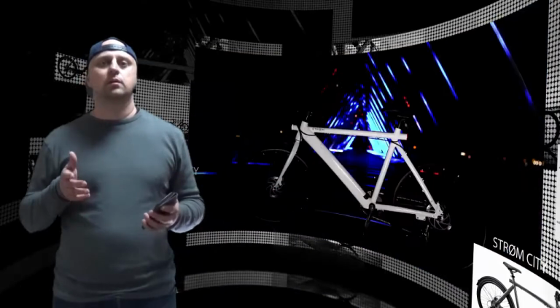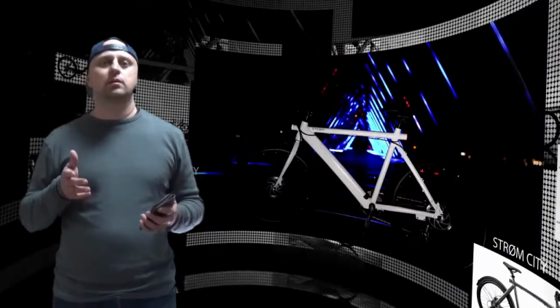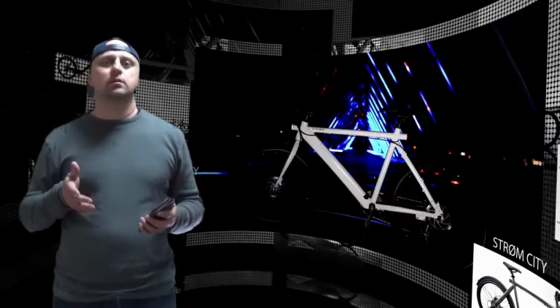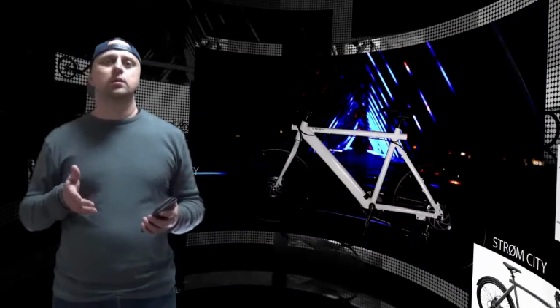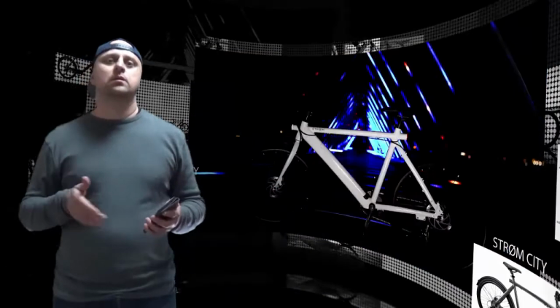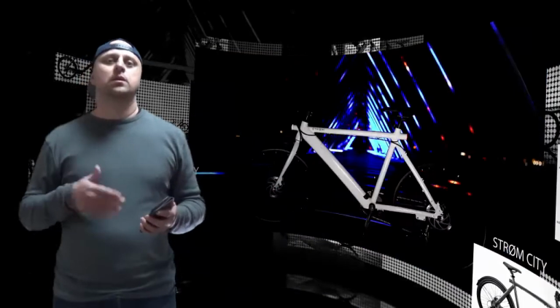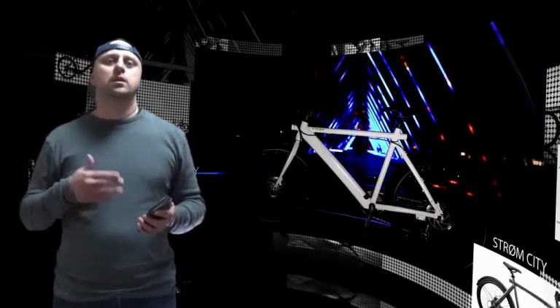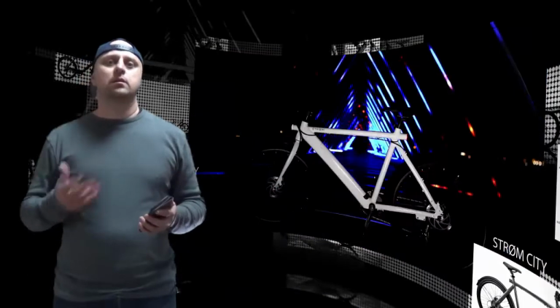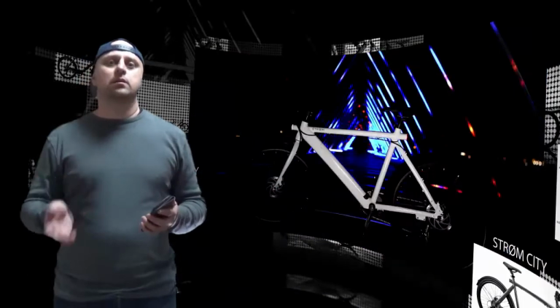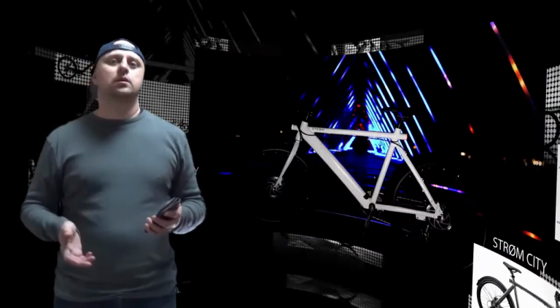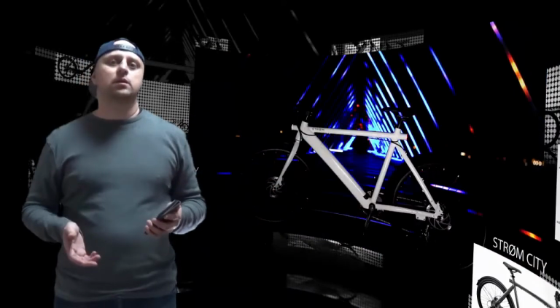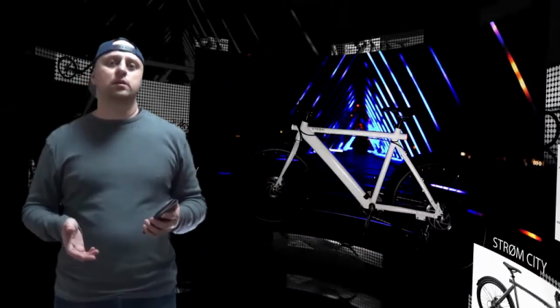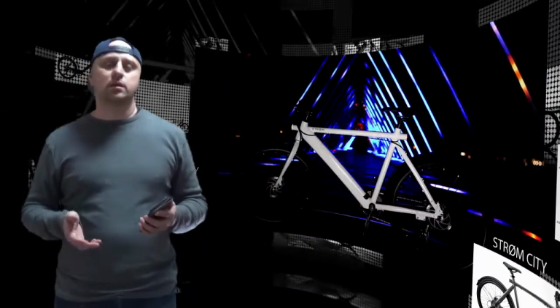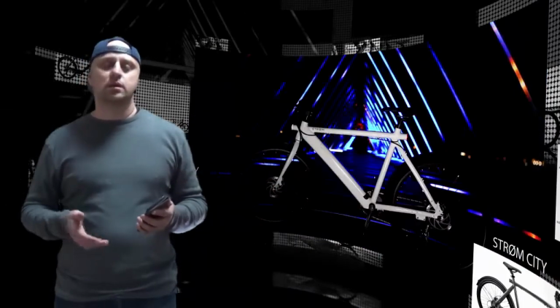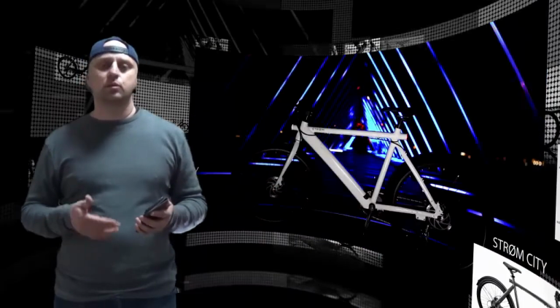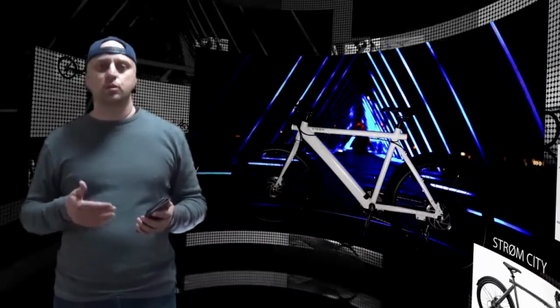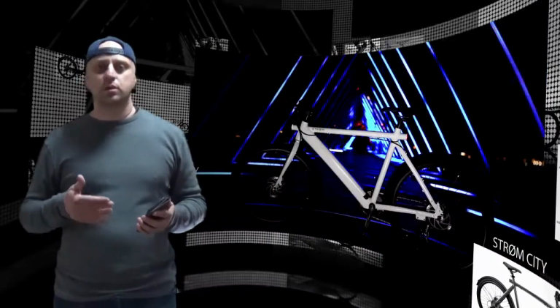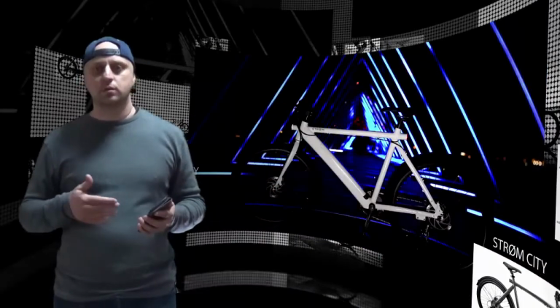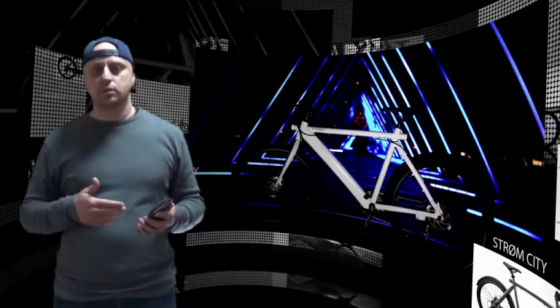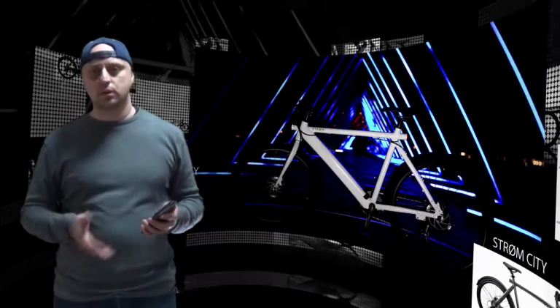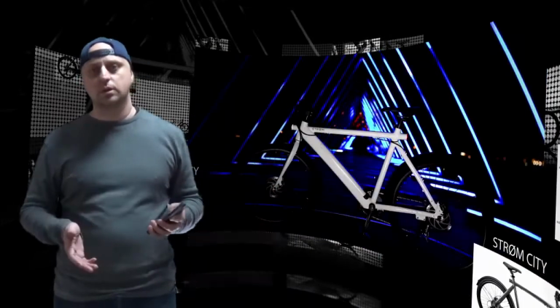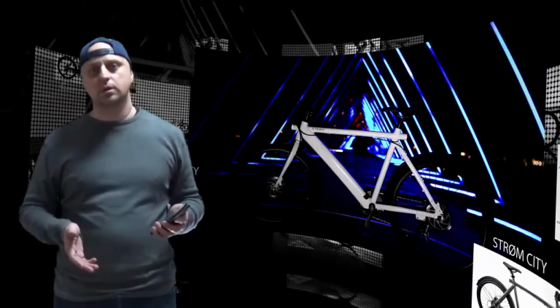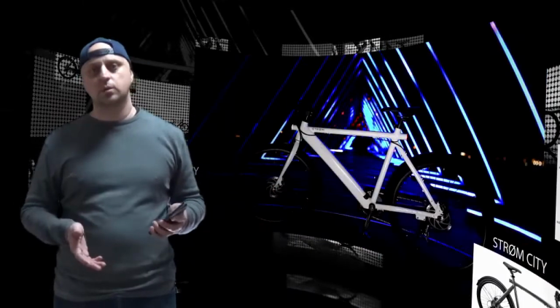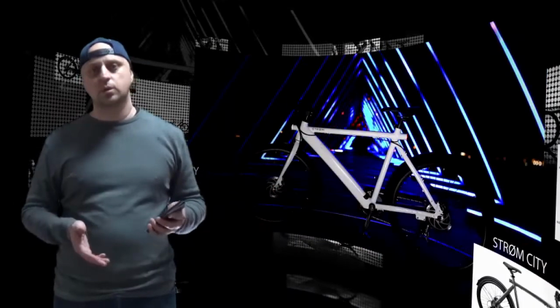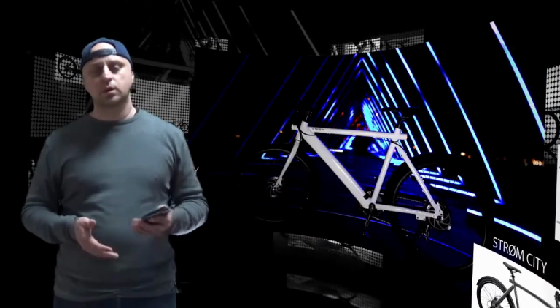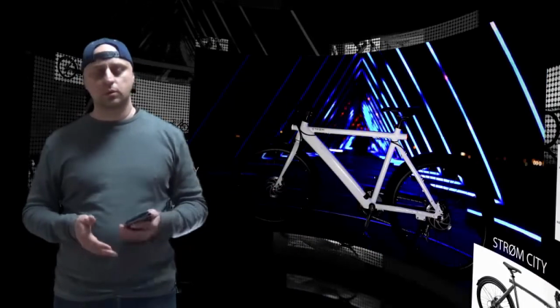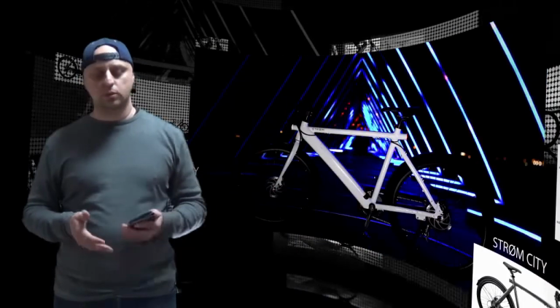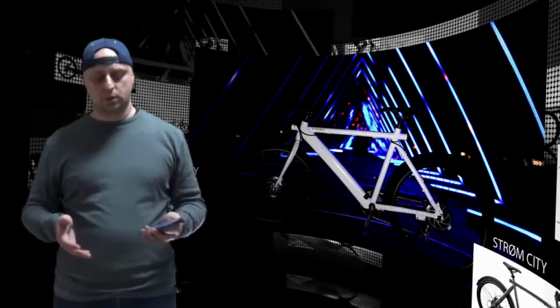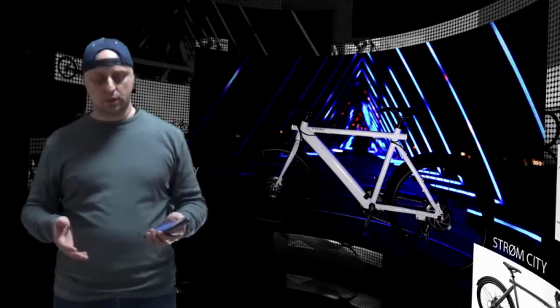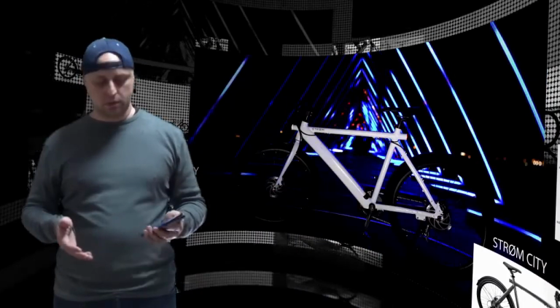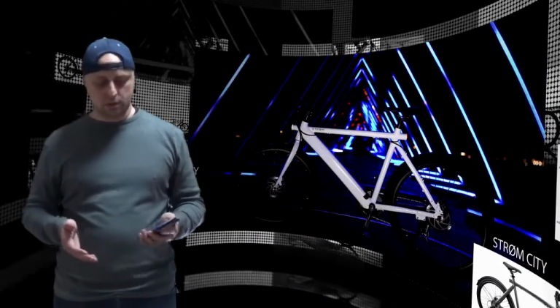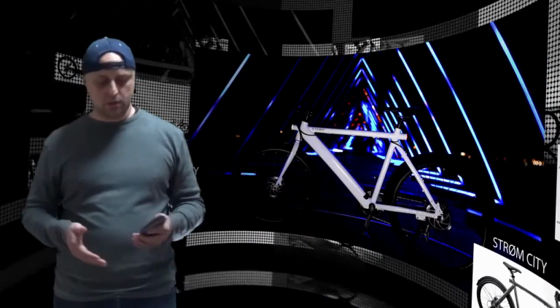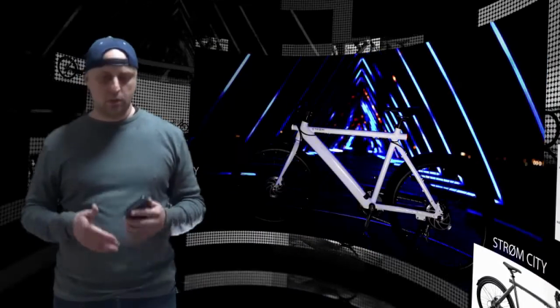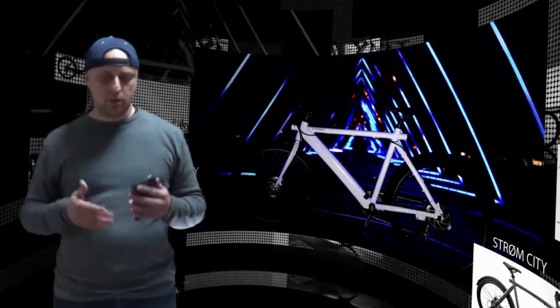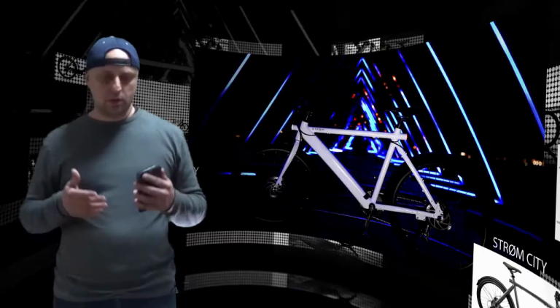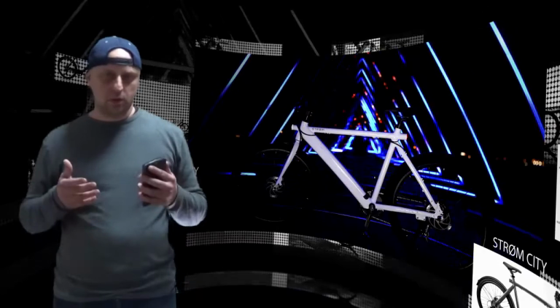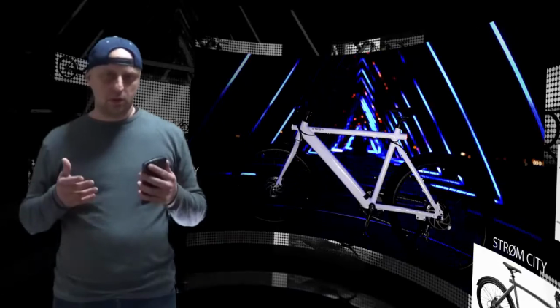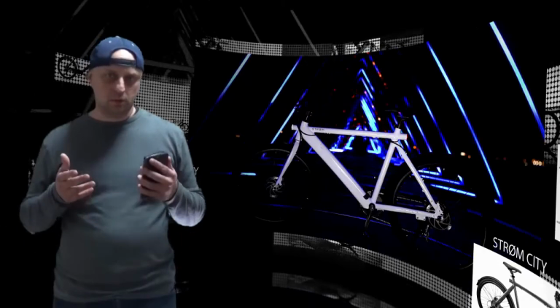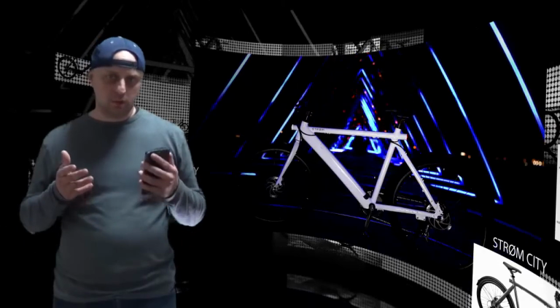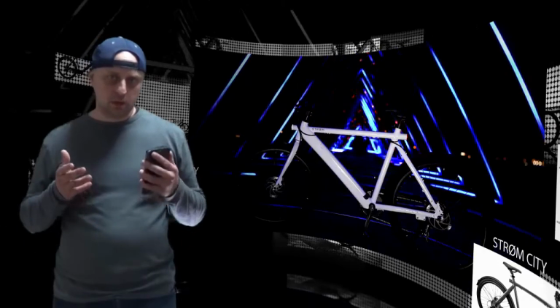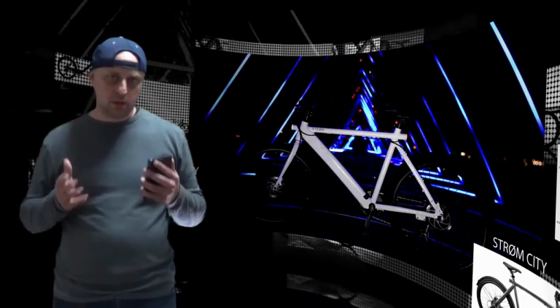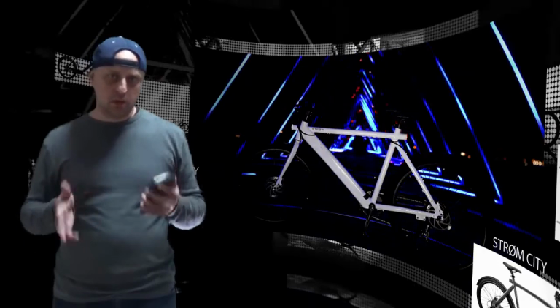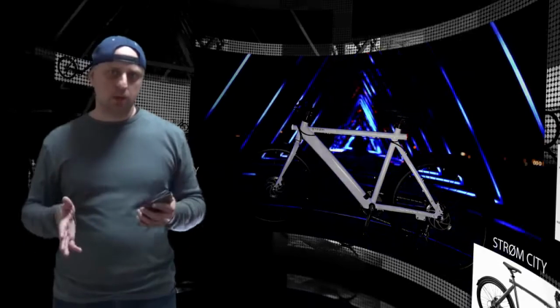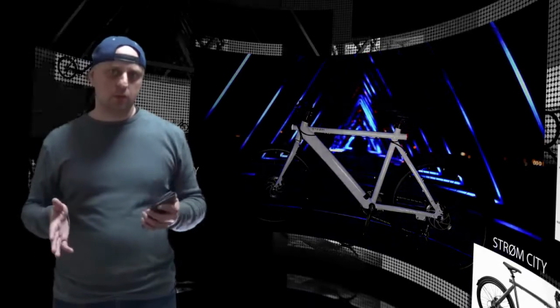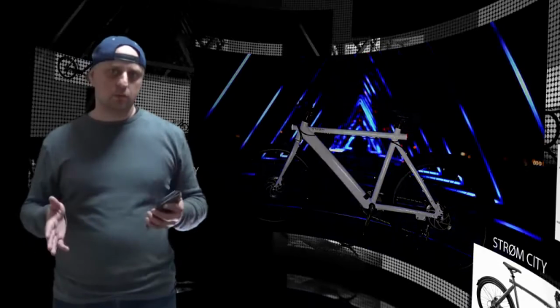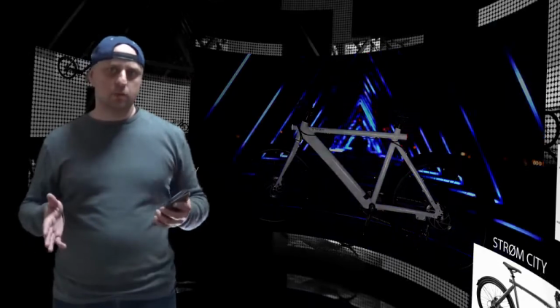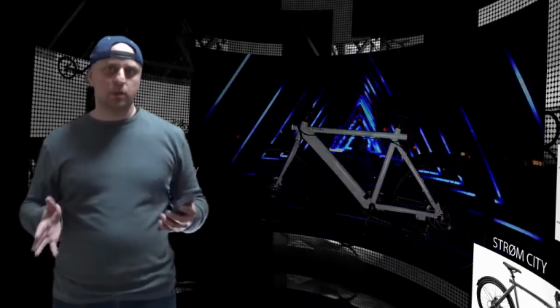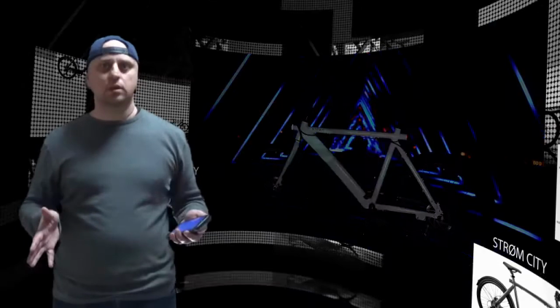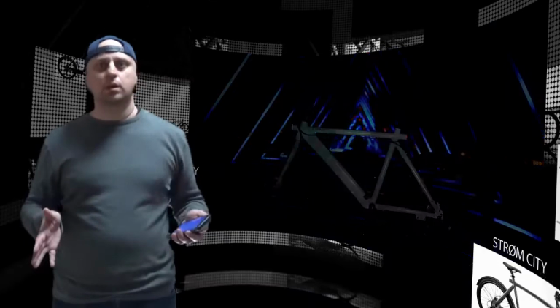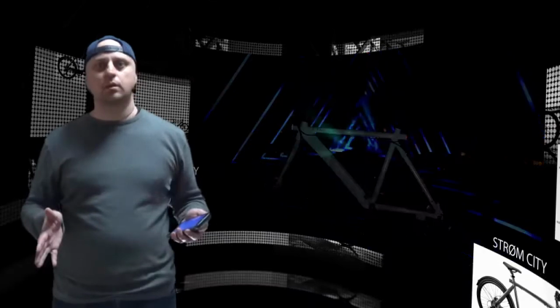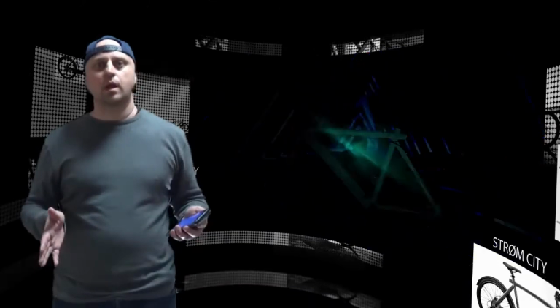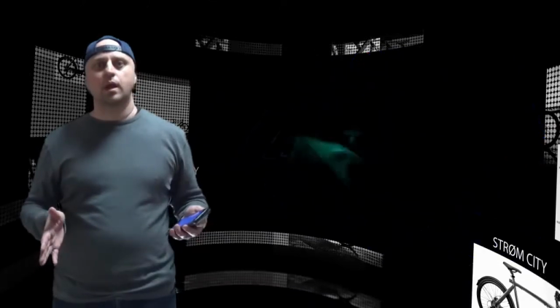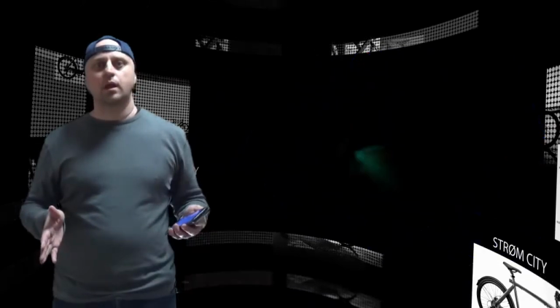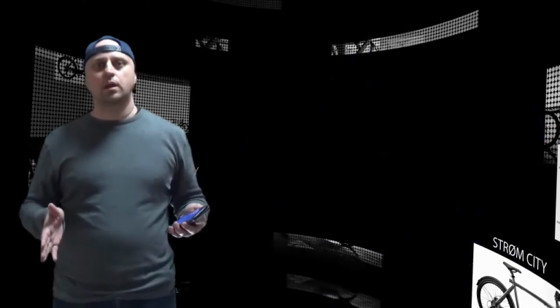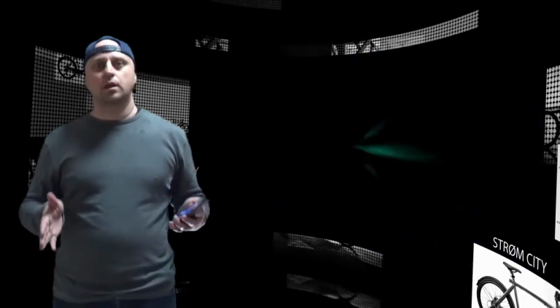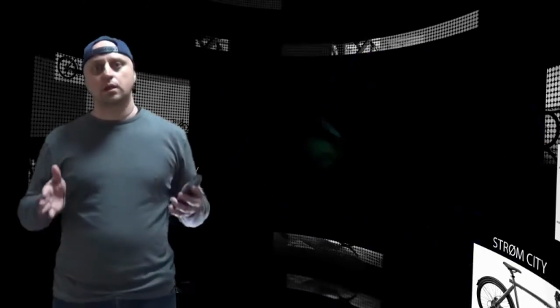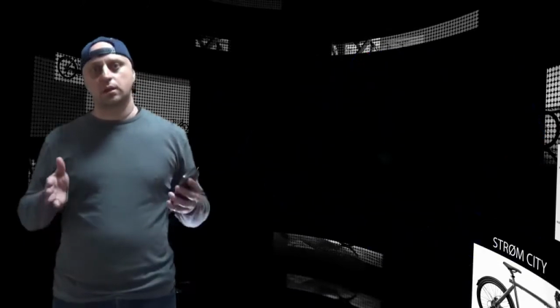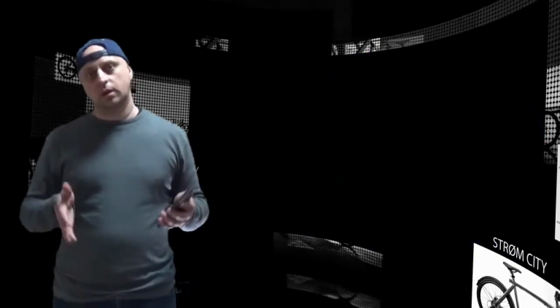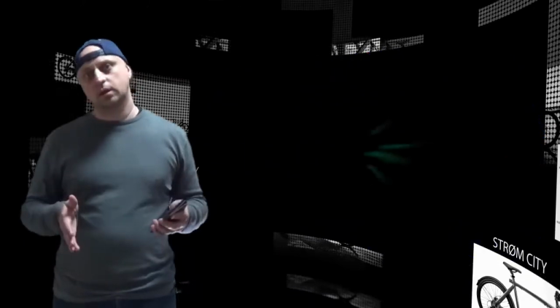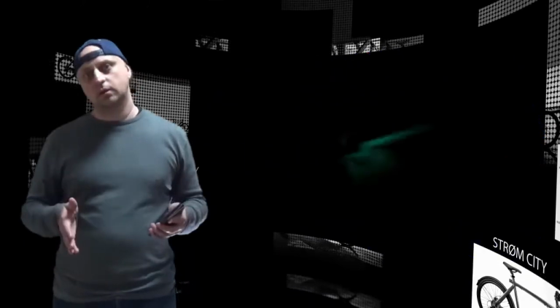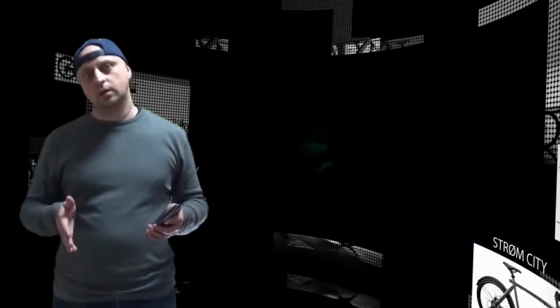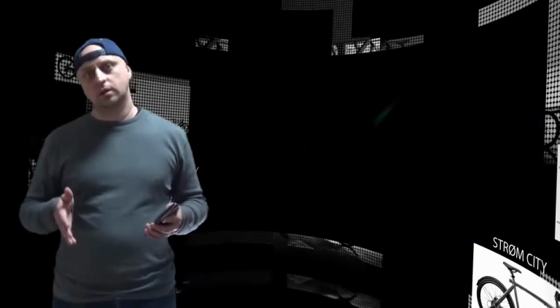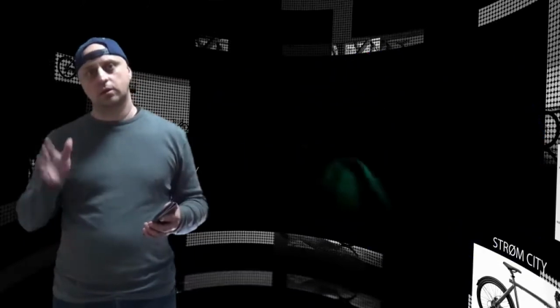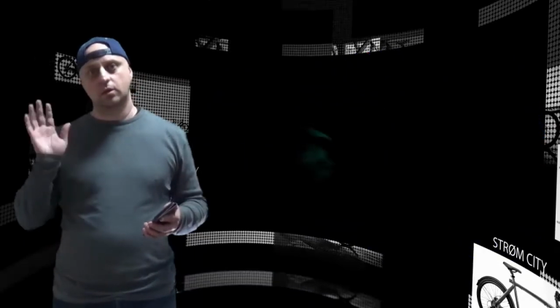Price-wise, Strom definitely isn't the most expensive e-bike on the market, but there are certainly some lower-cost options available. Thanks for watching.